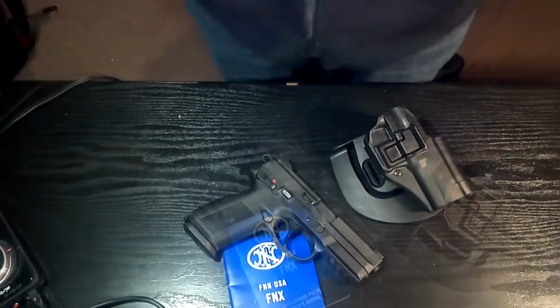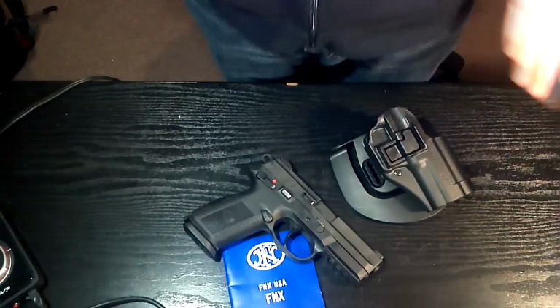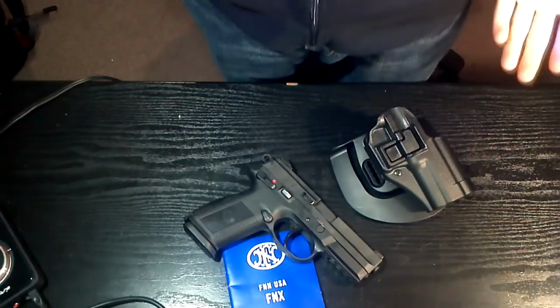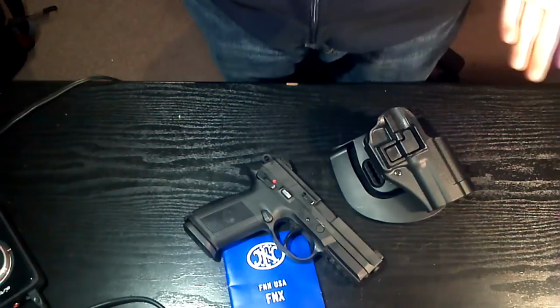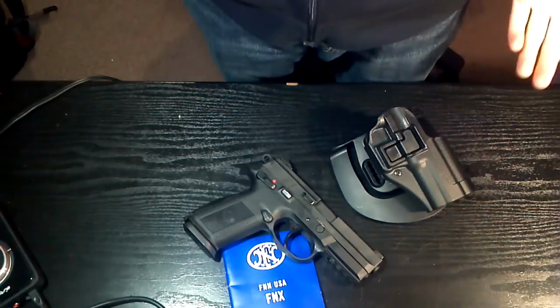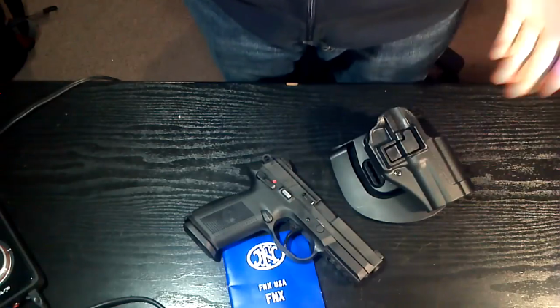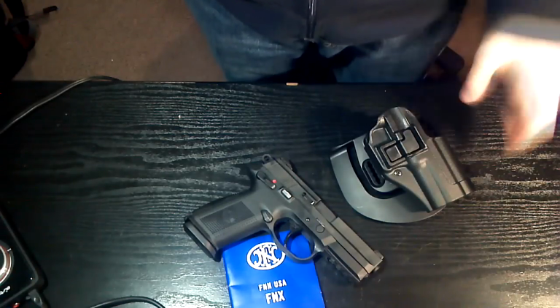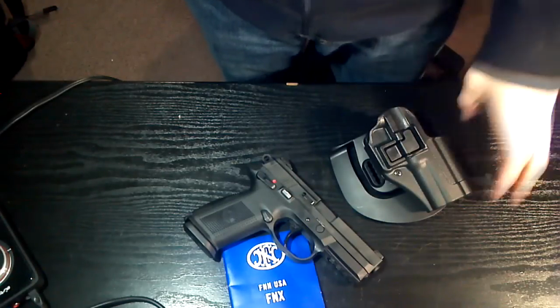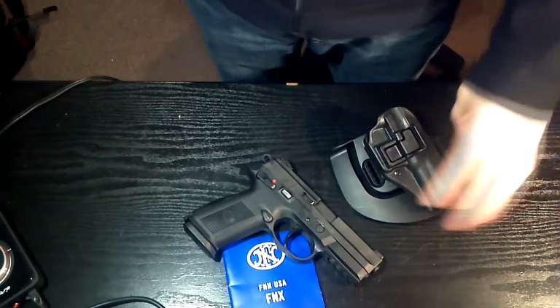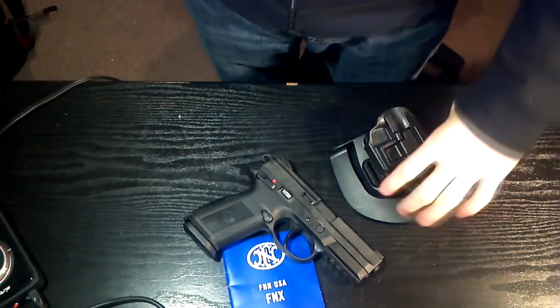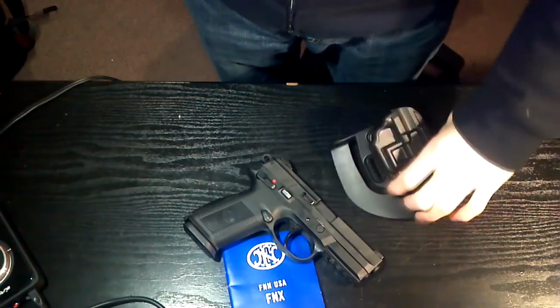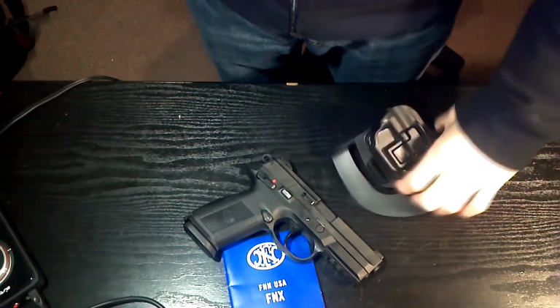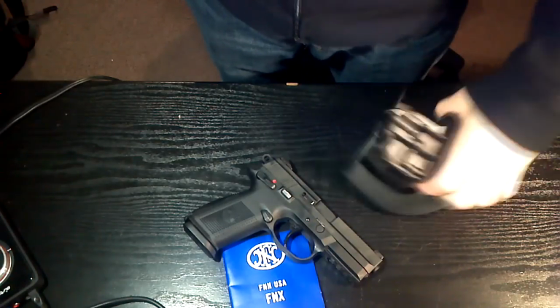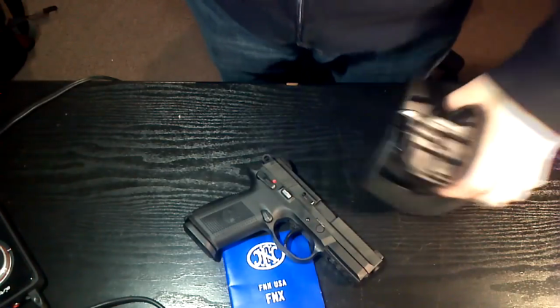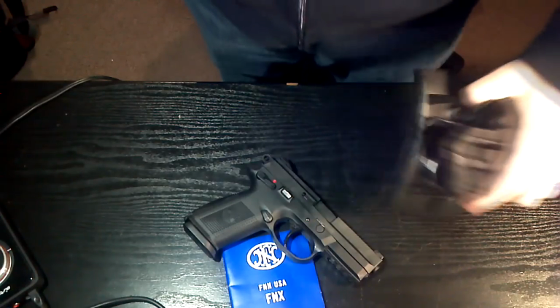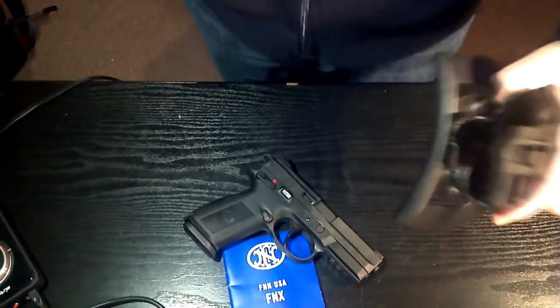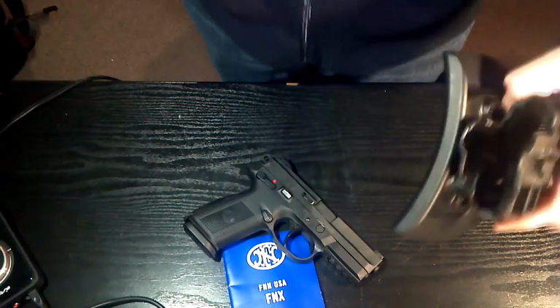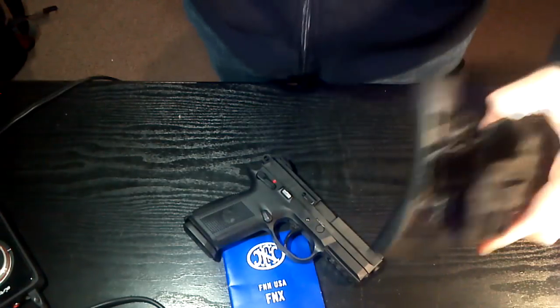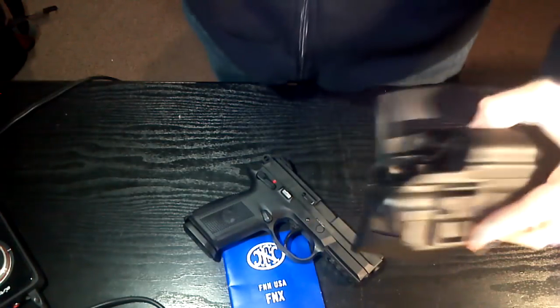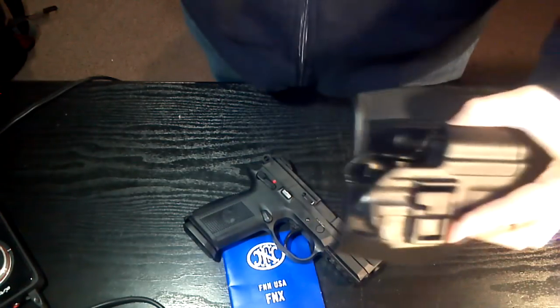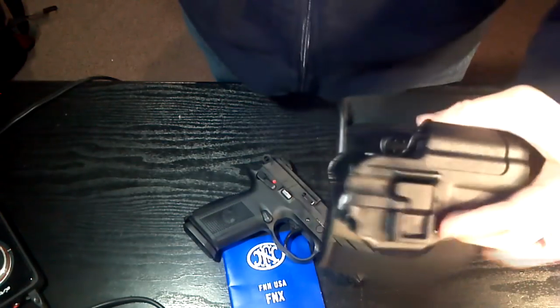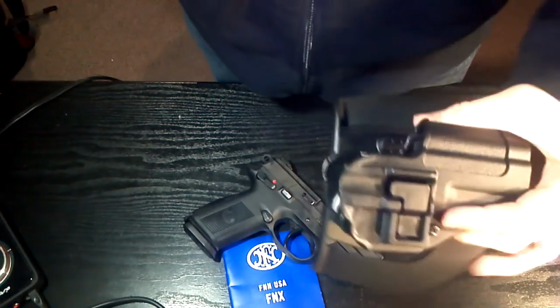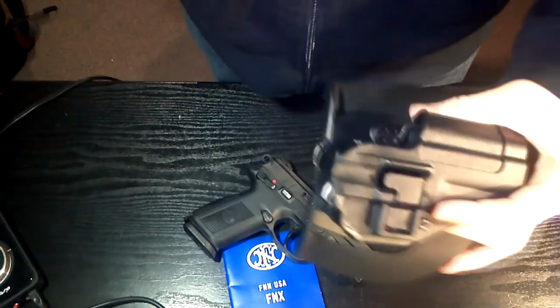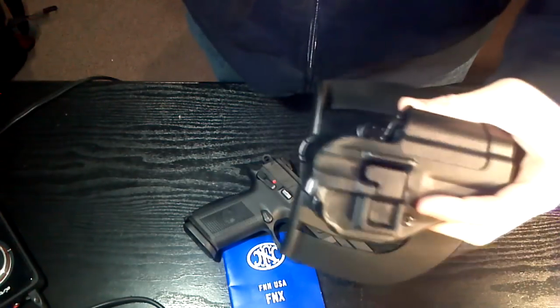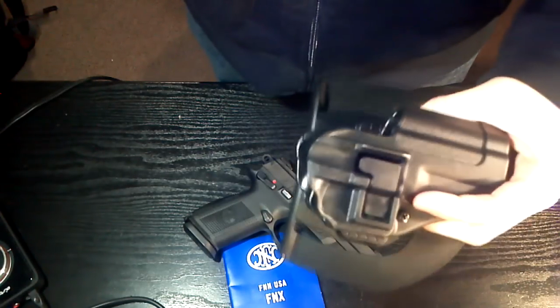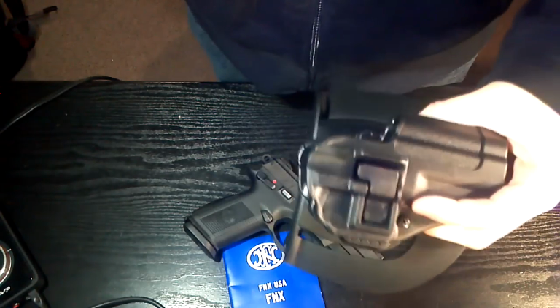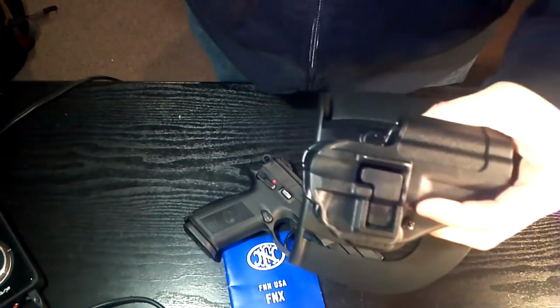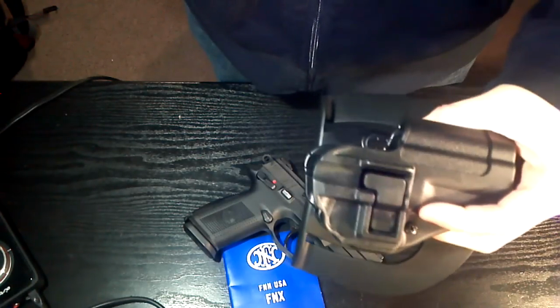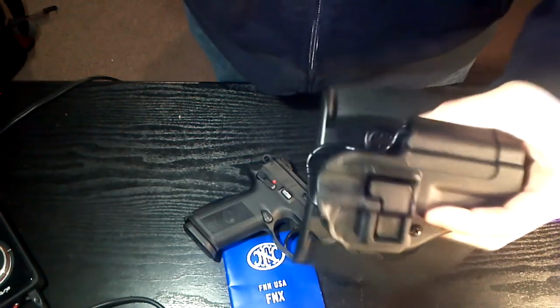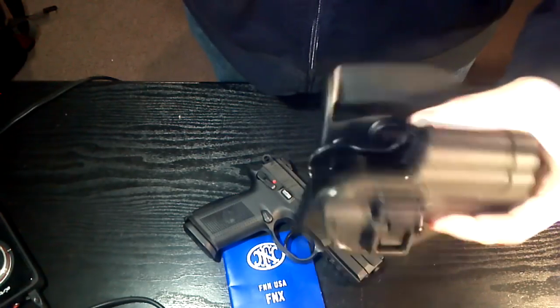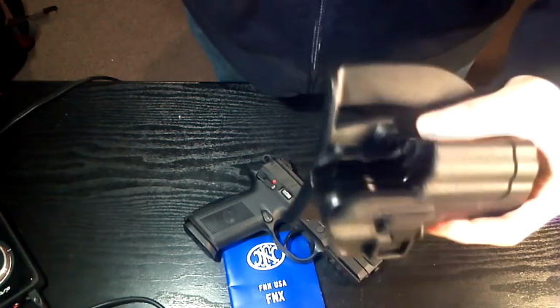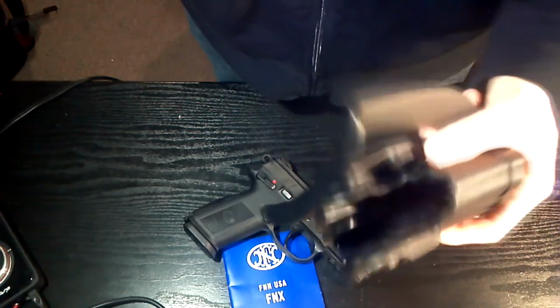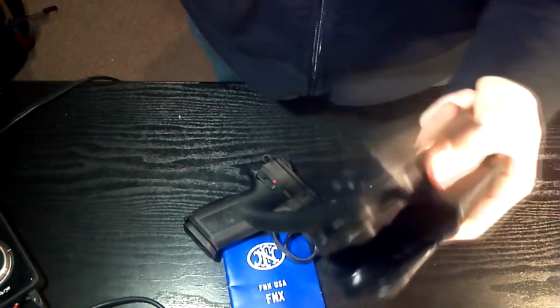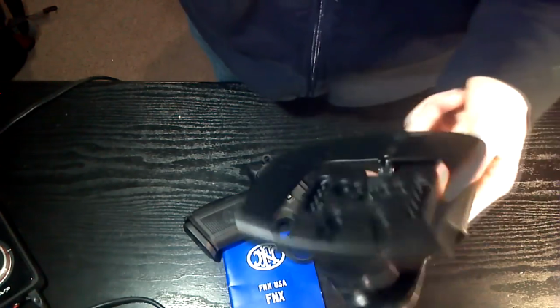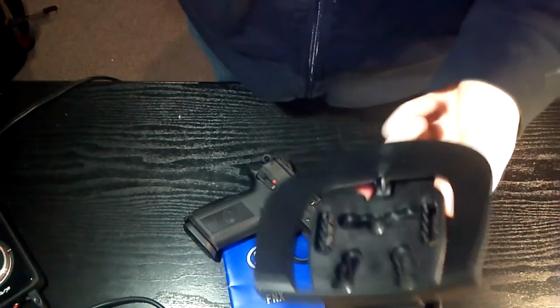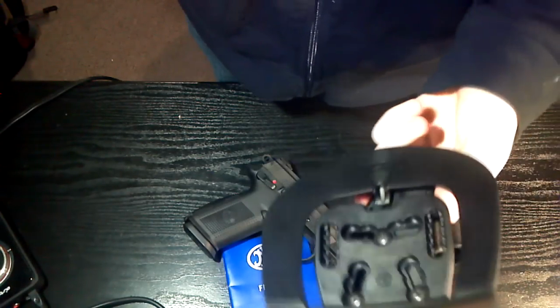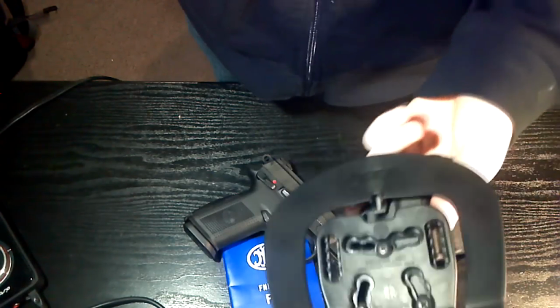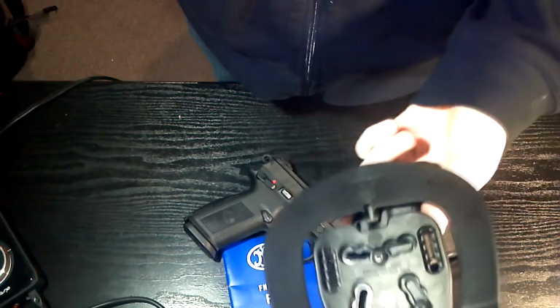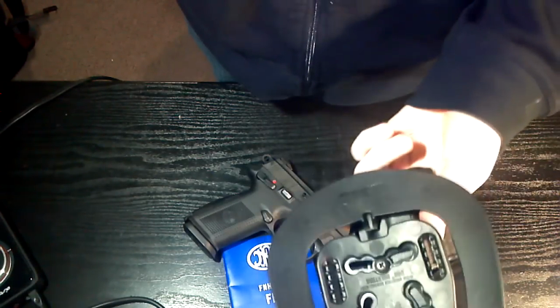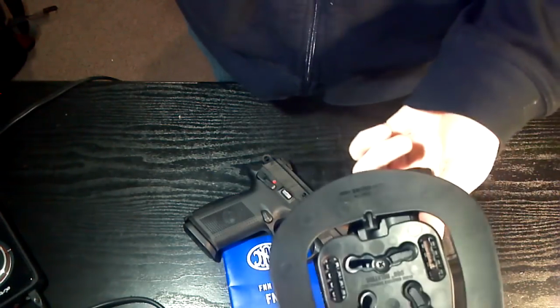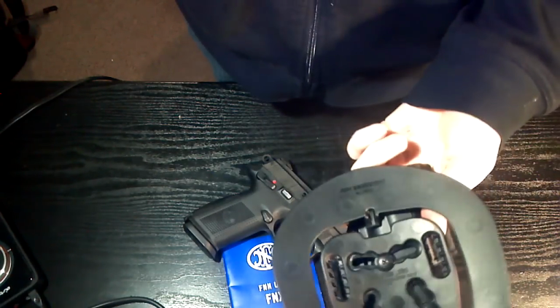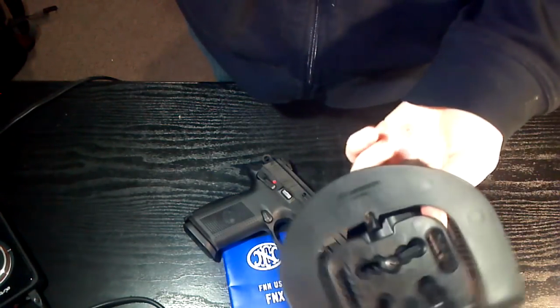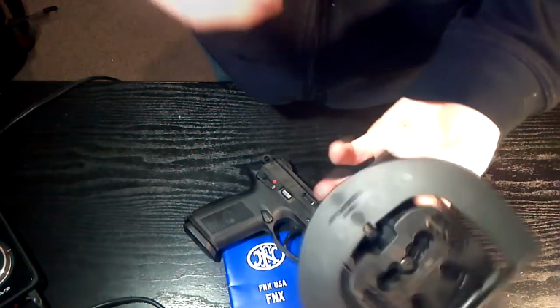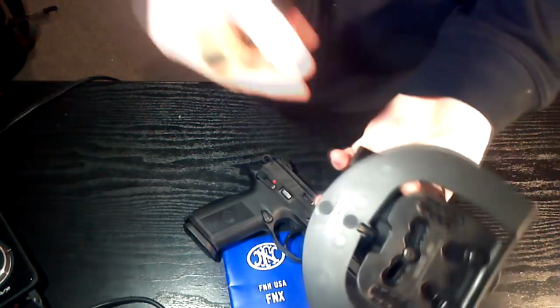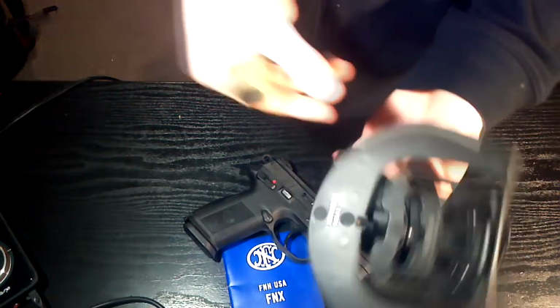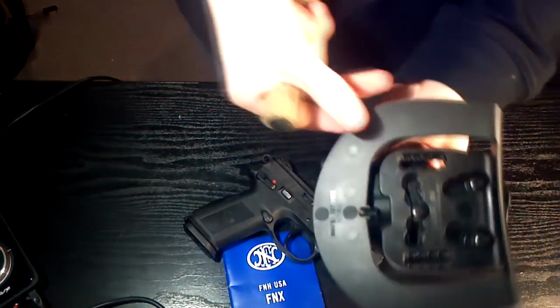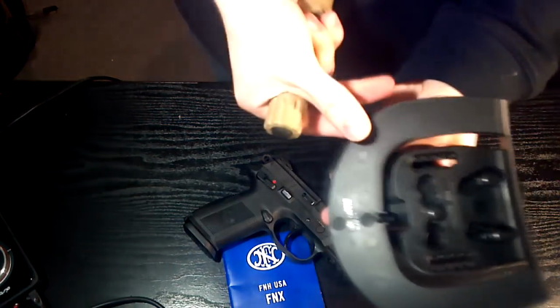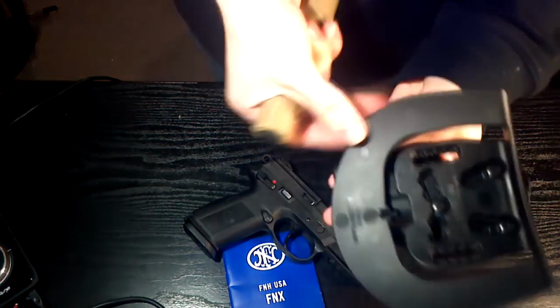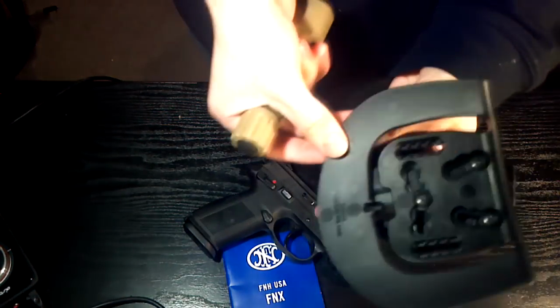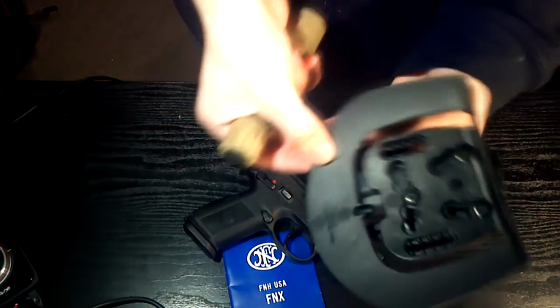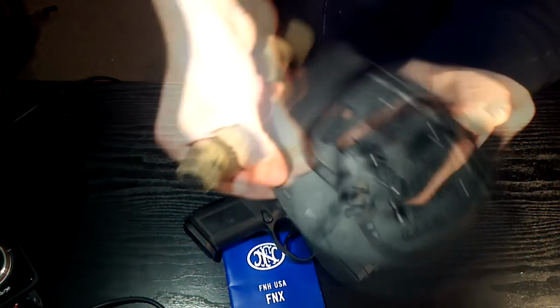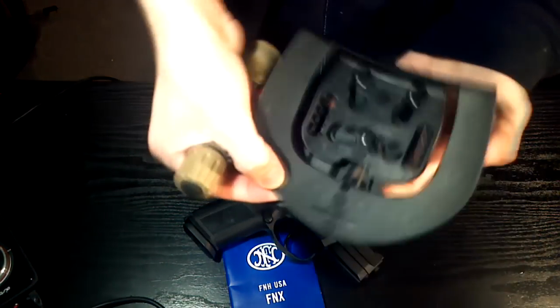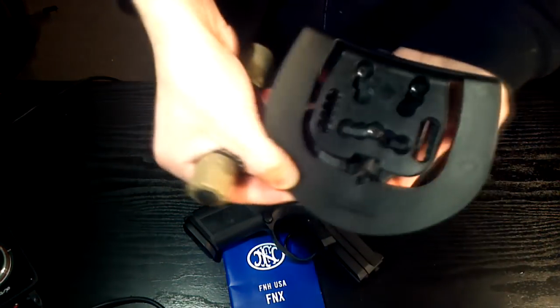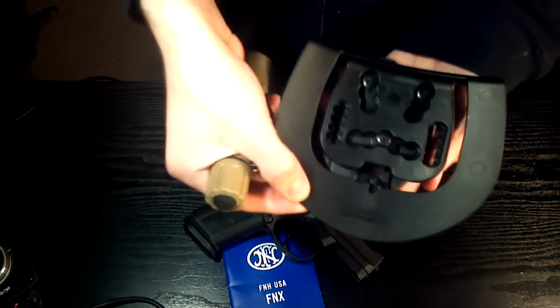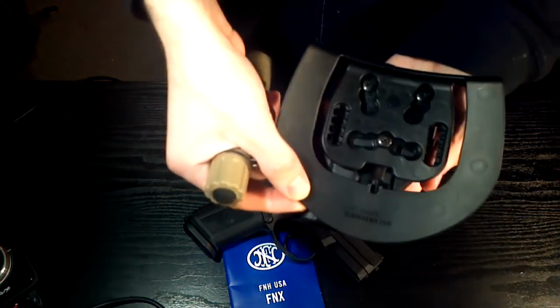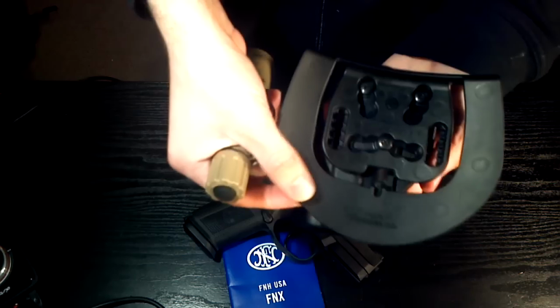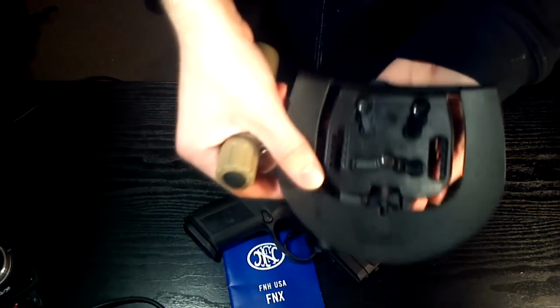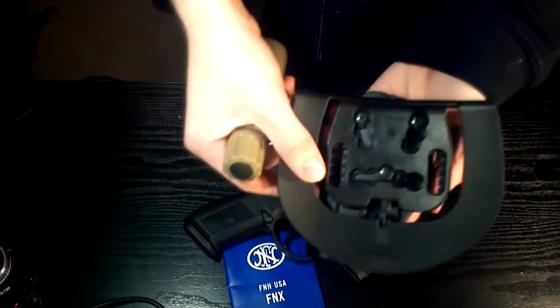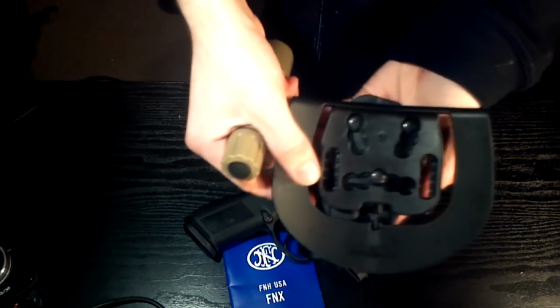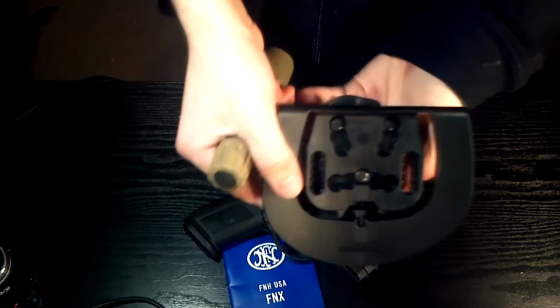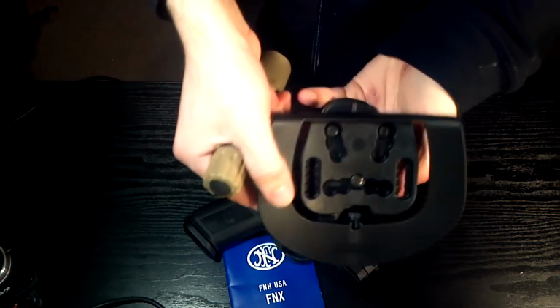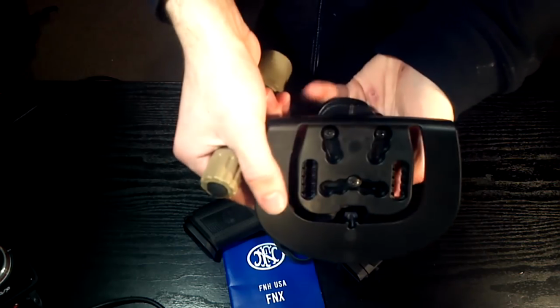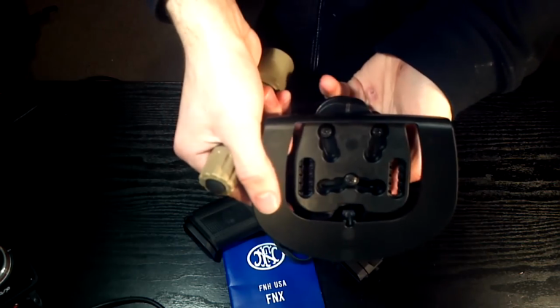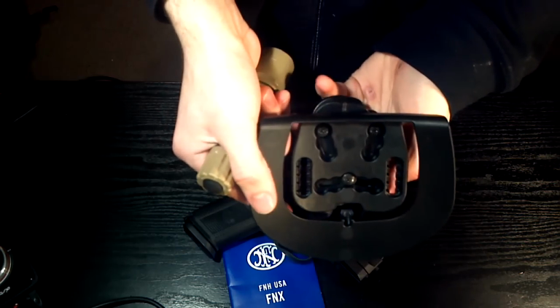You basically don't need it. Here's the holster itself — I got the paddle attachment on it and I like that the most.